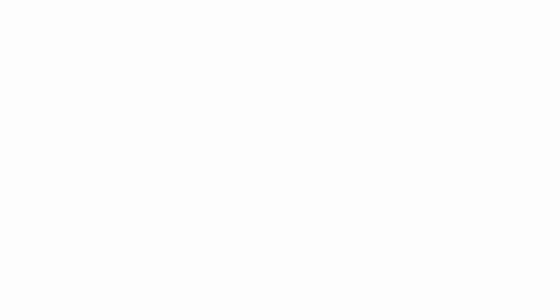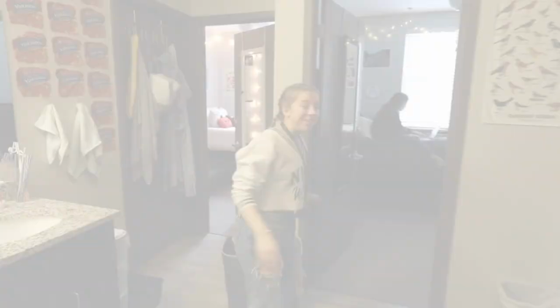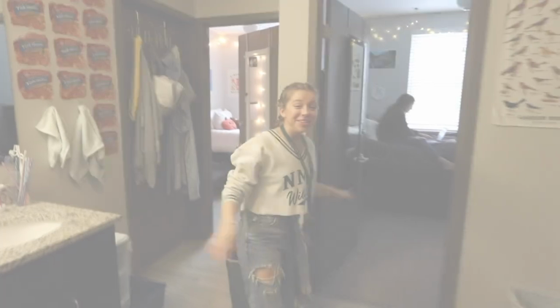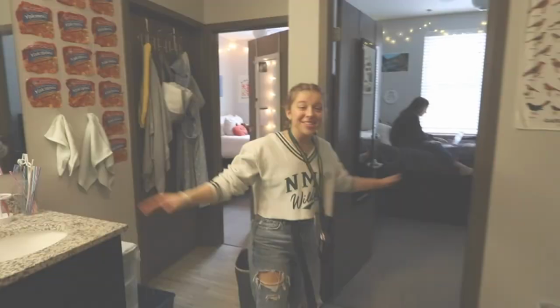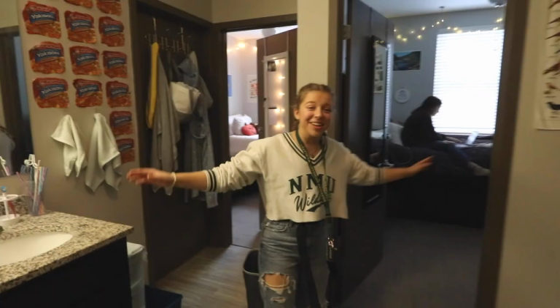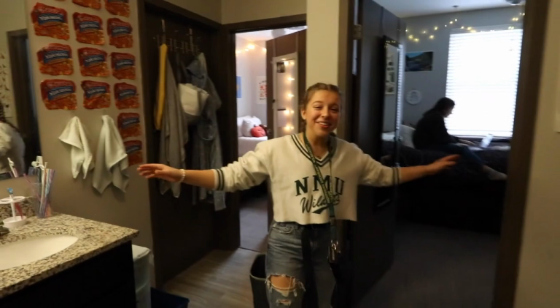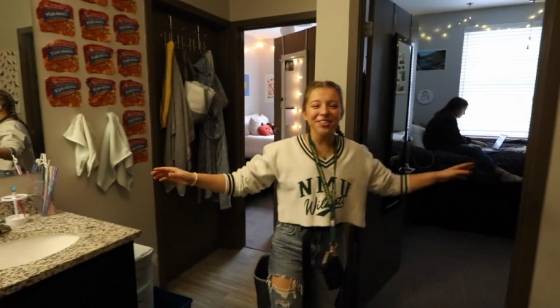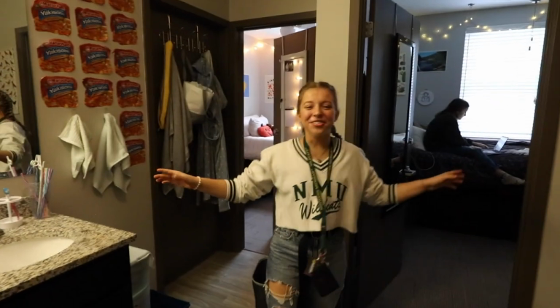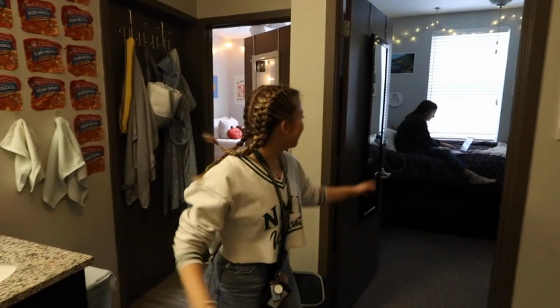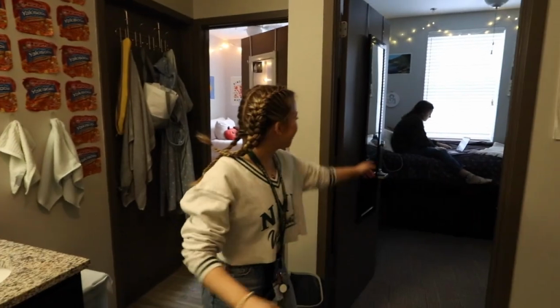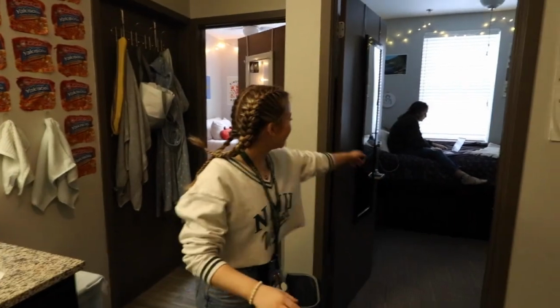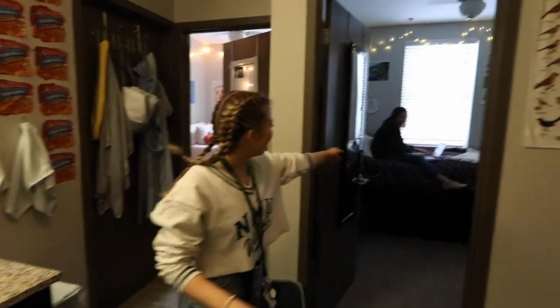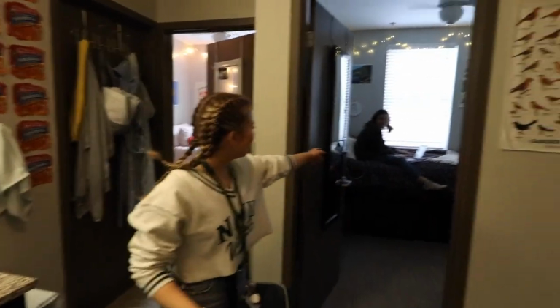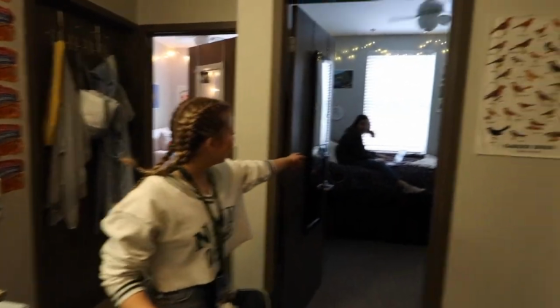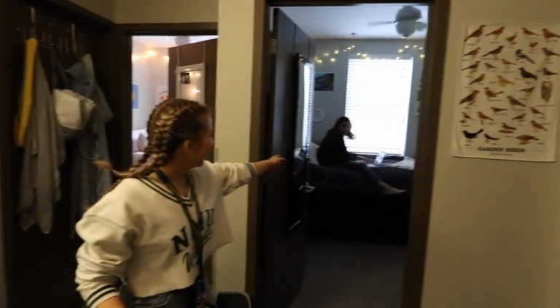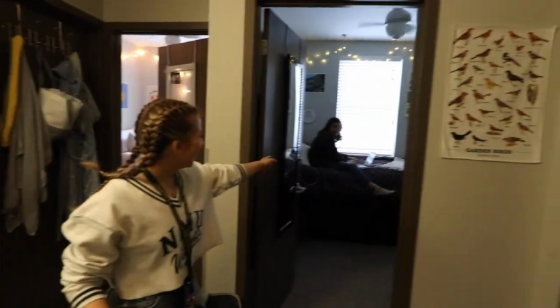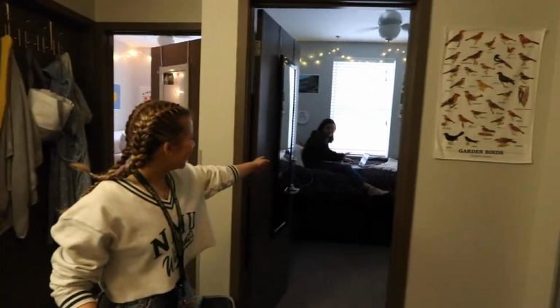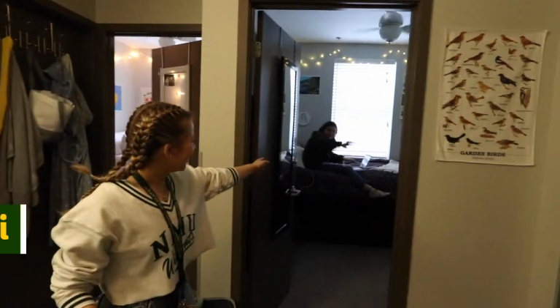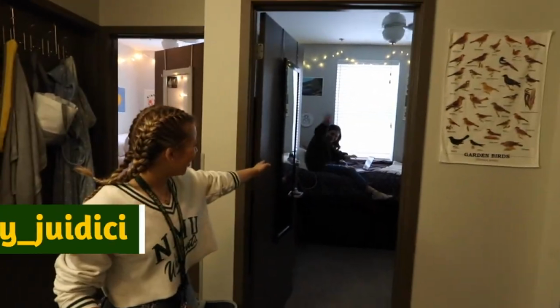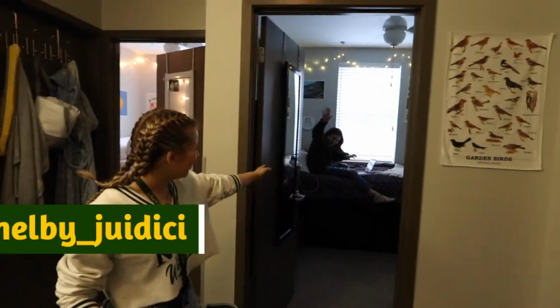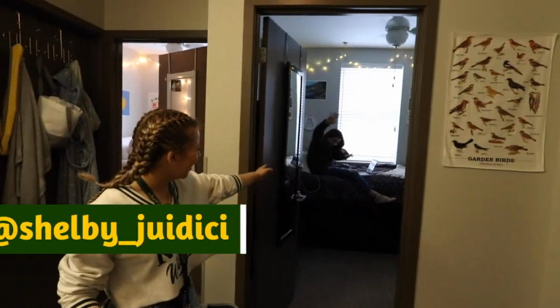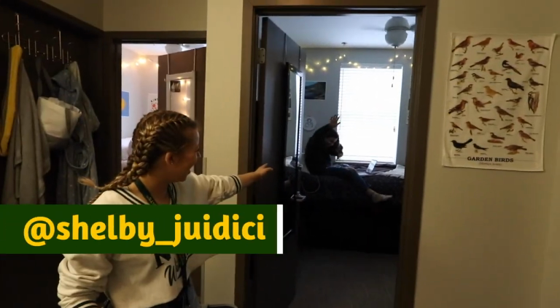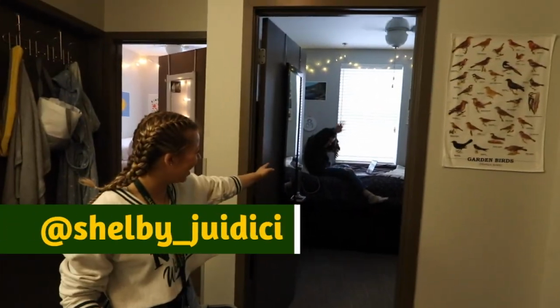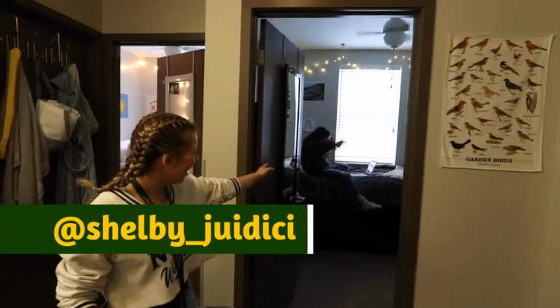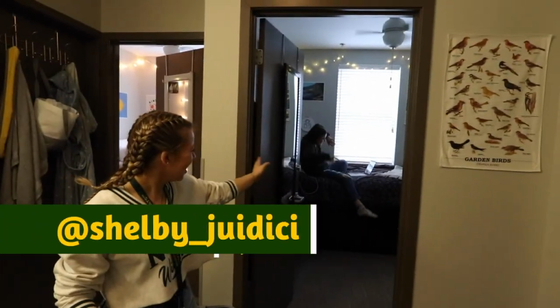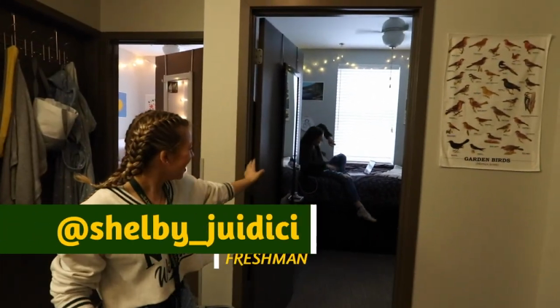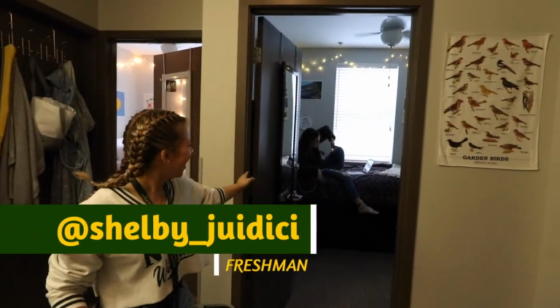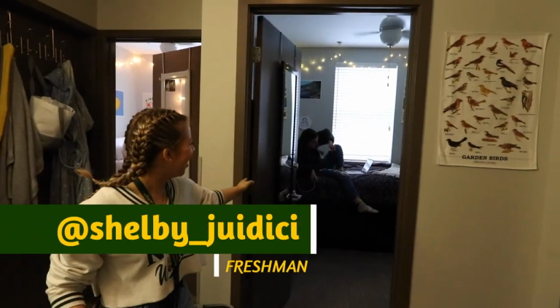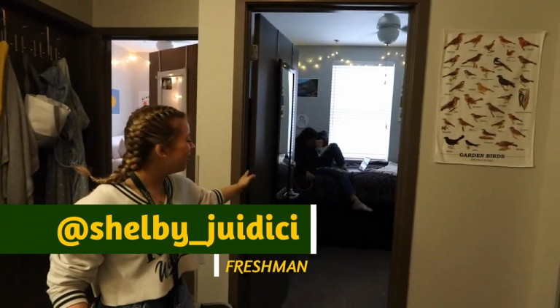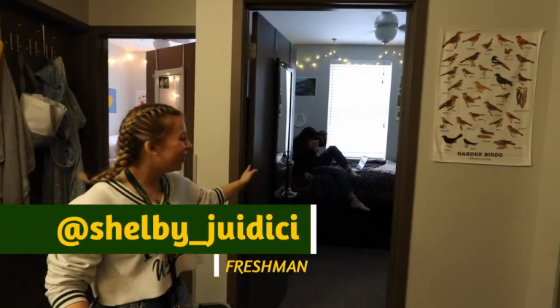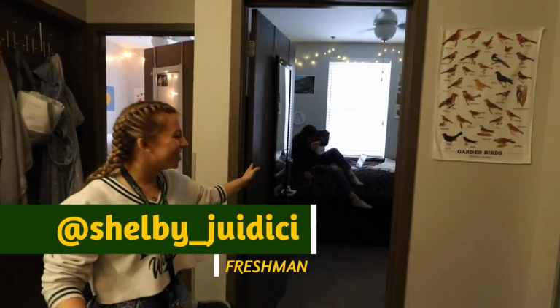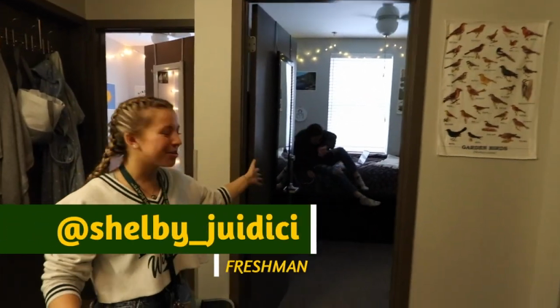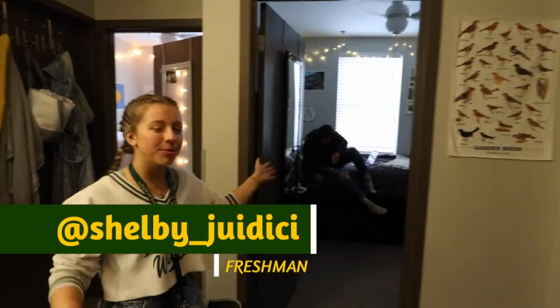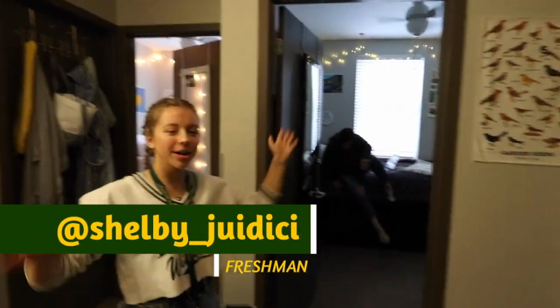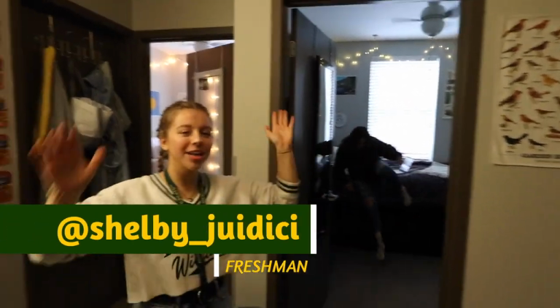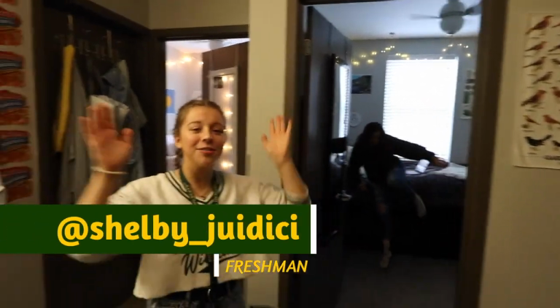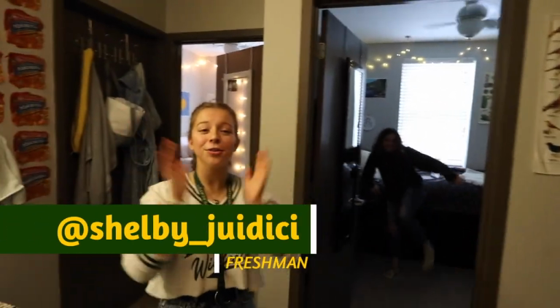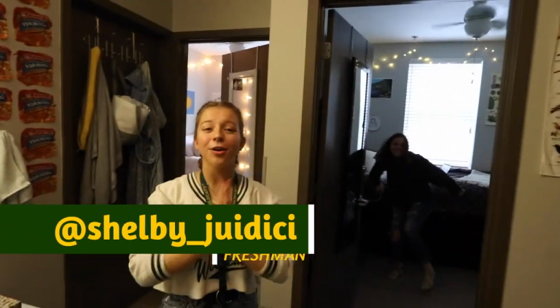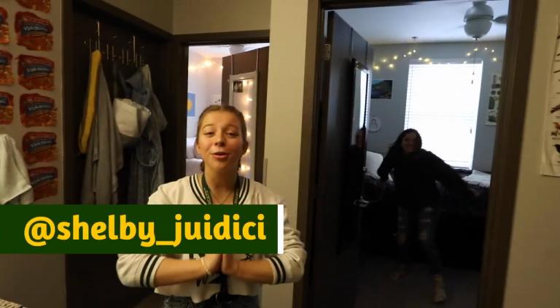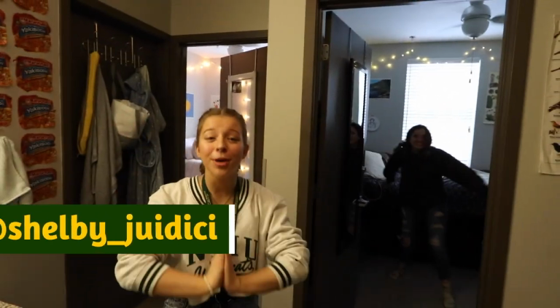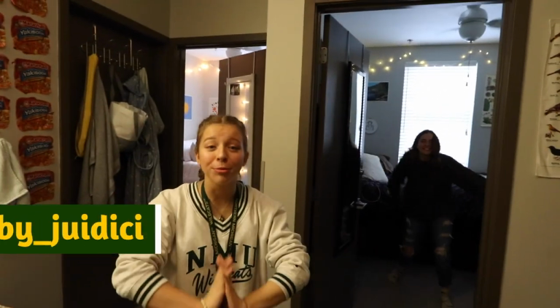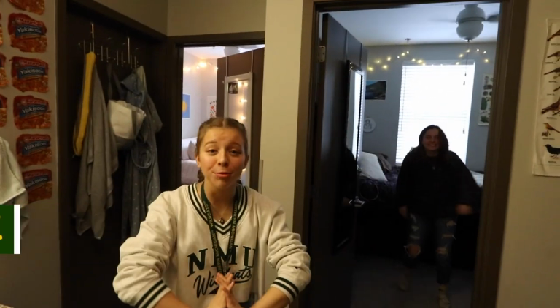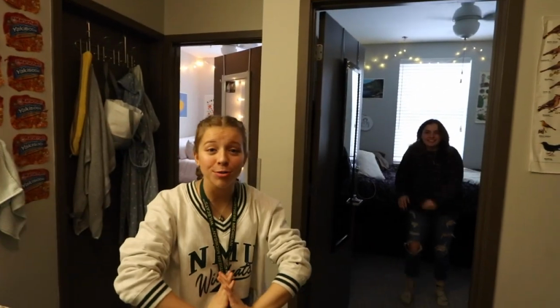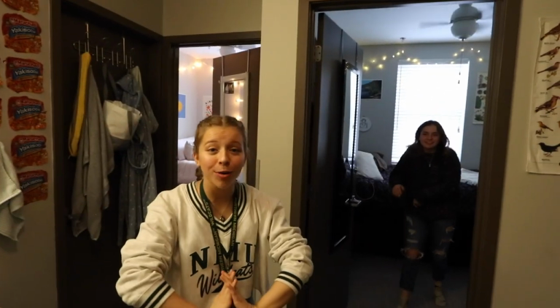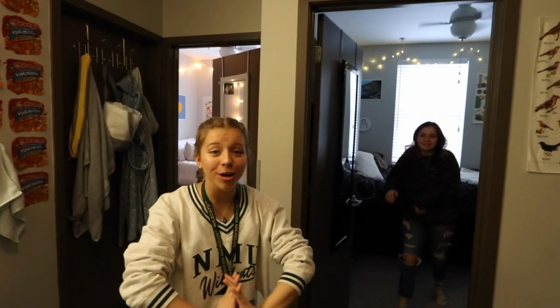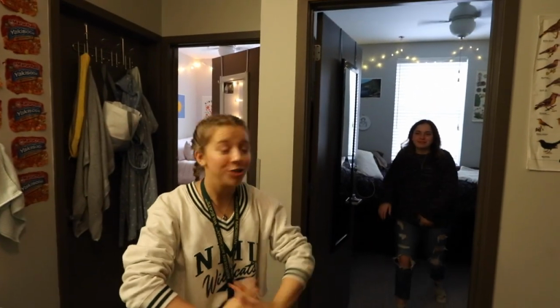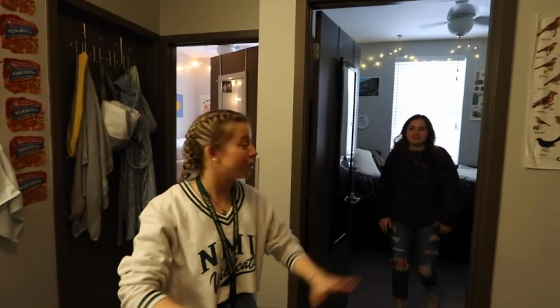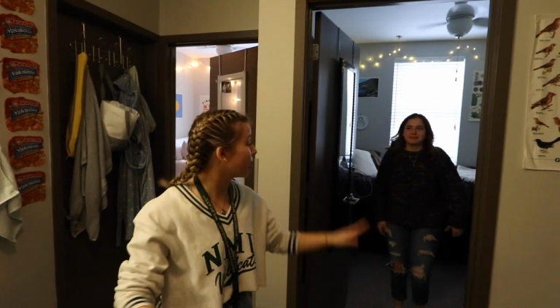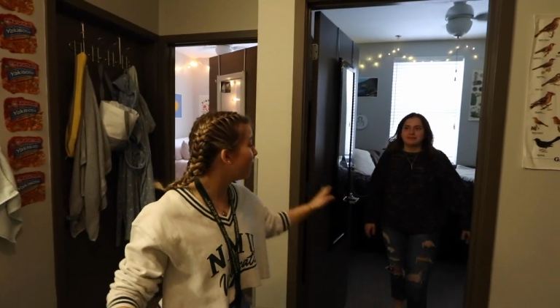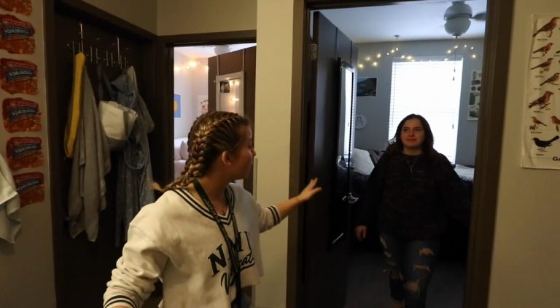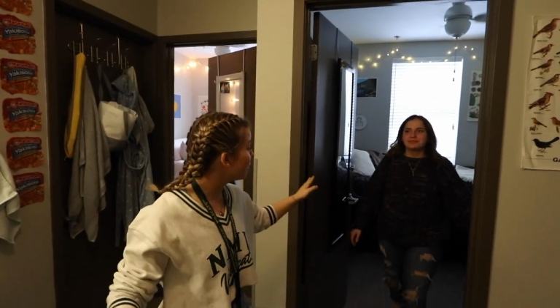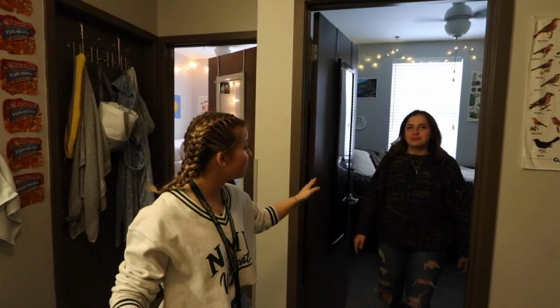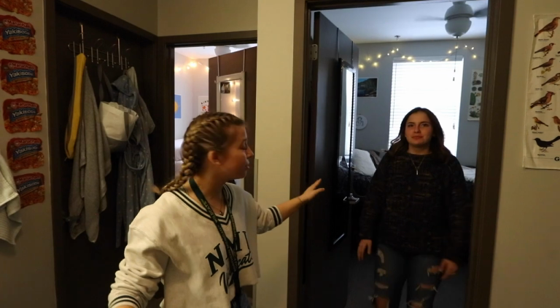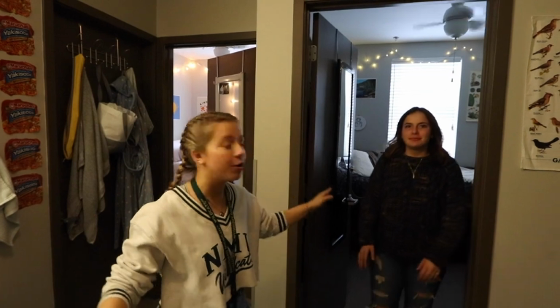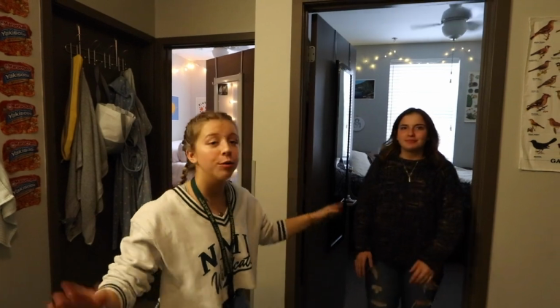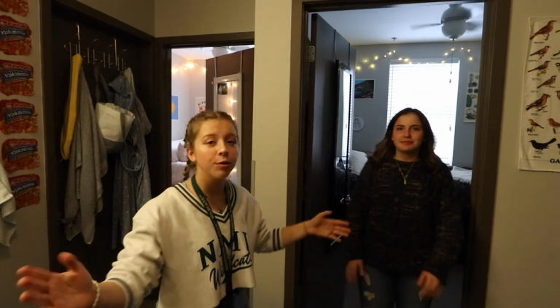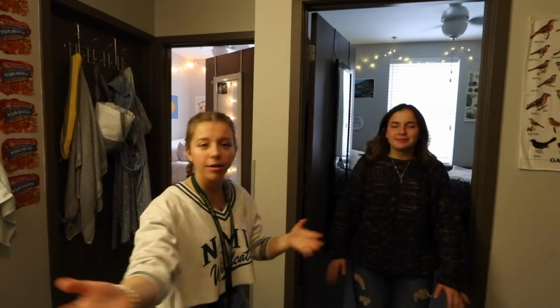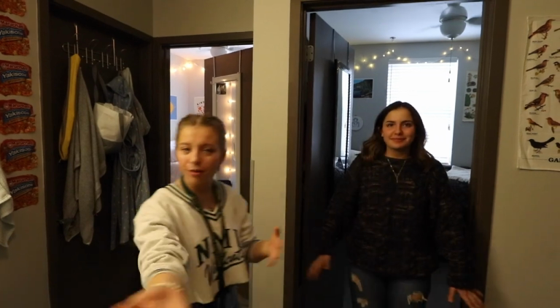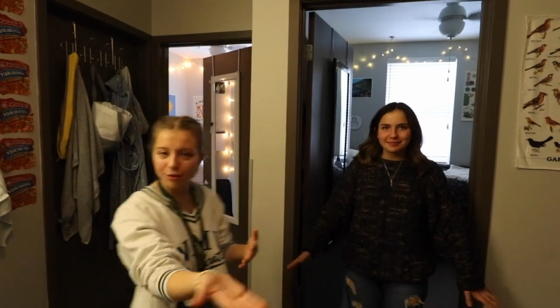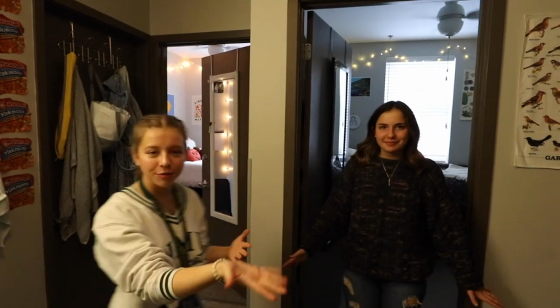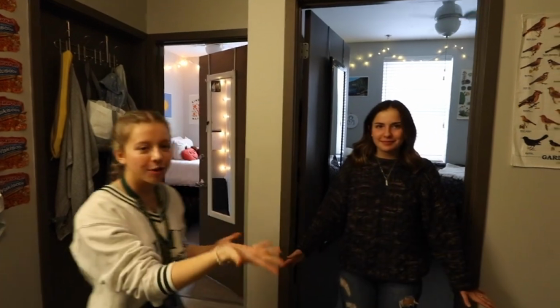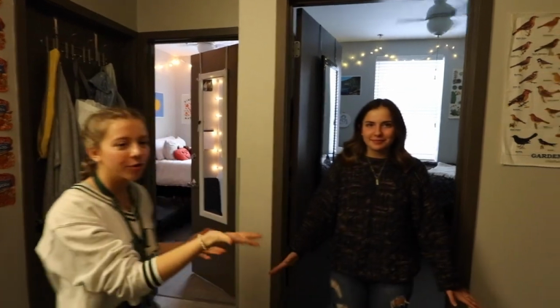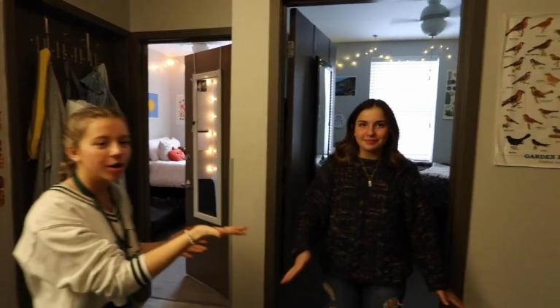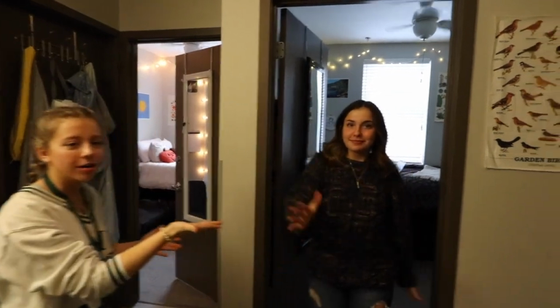This is our room. This is my roommate Shelby. So we're going to give you a quick room tour. She's going to go first, so follow her.